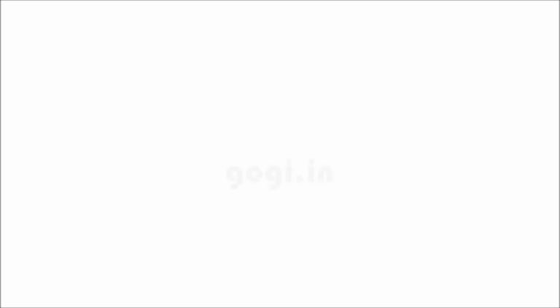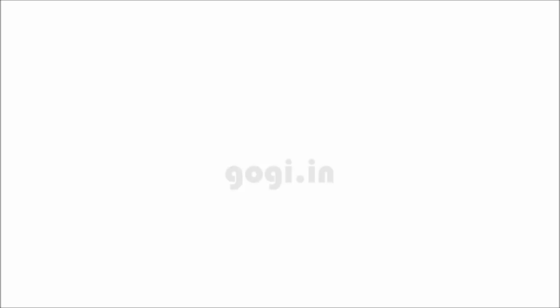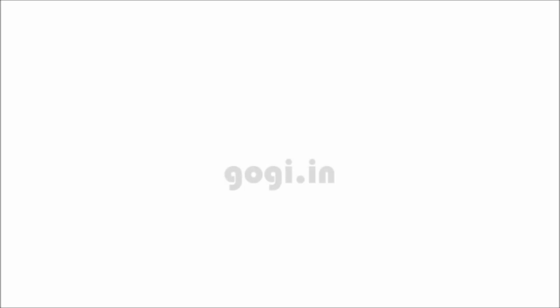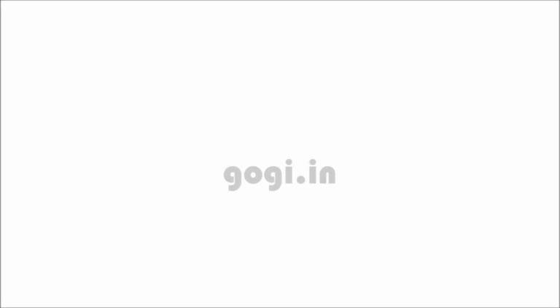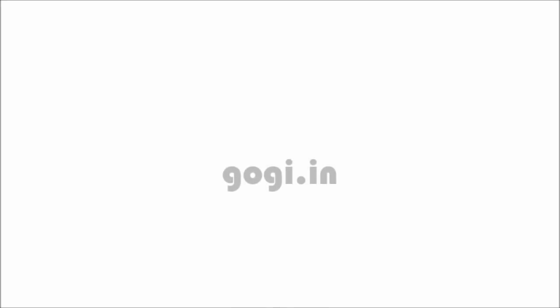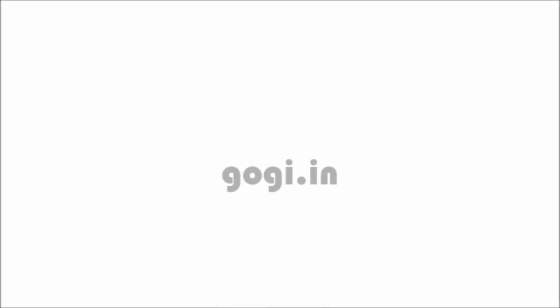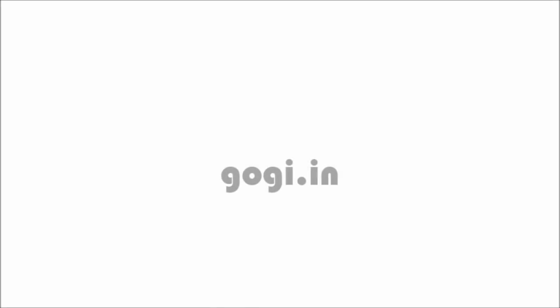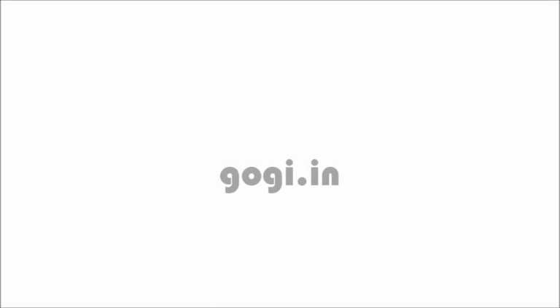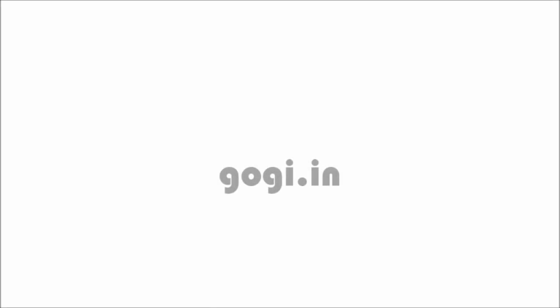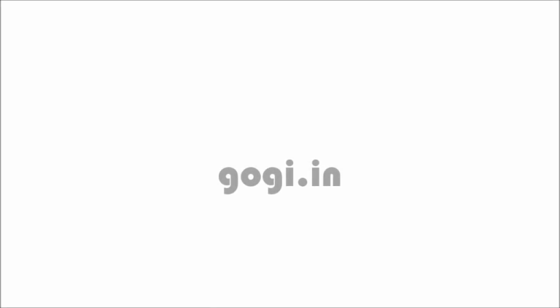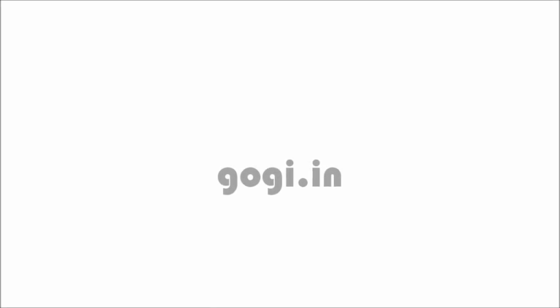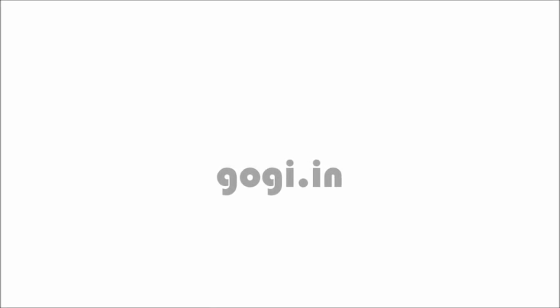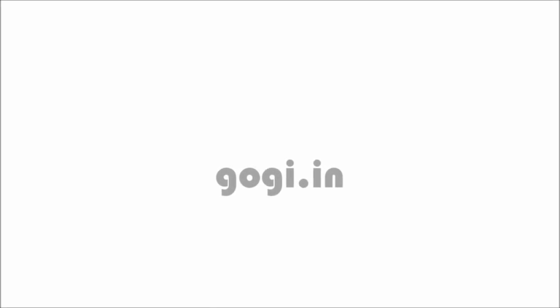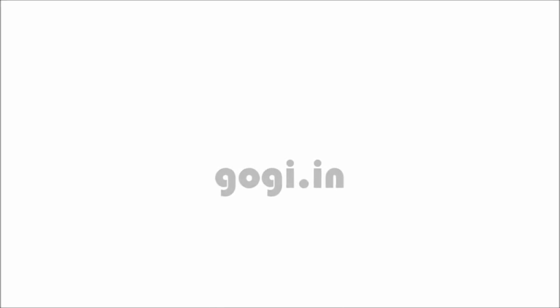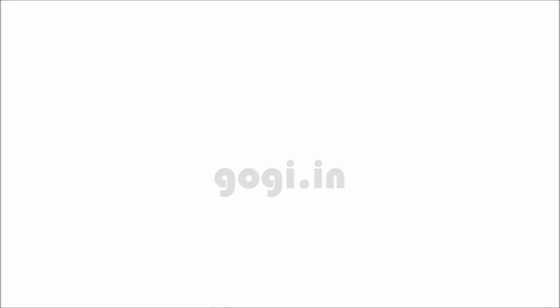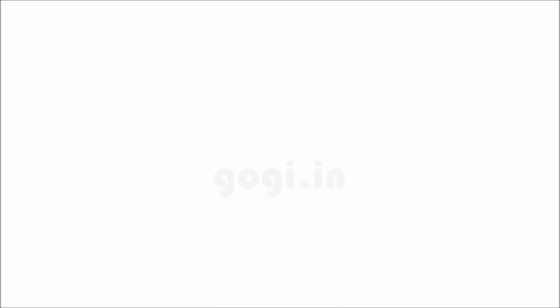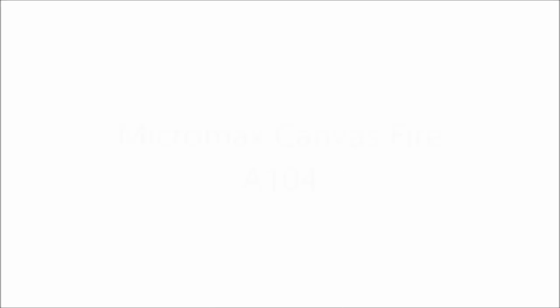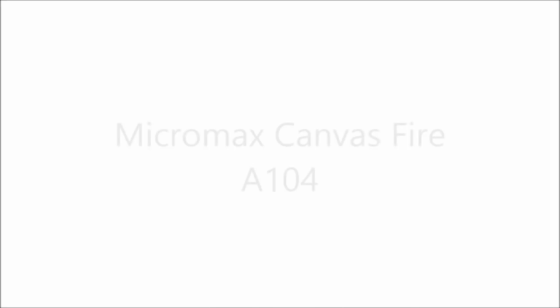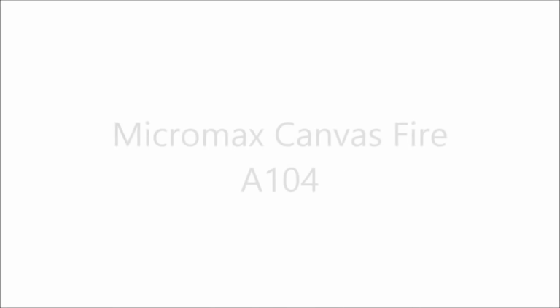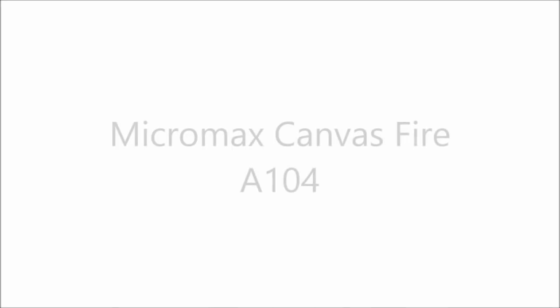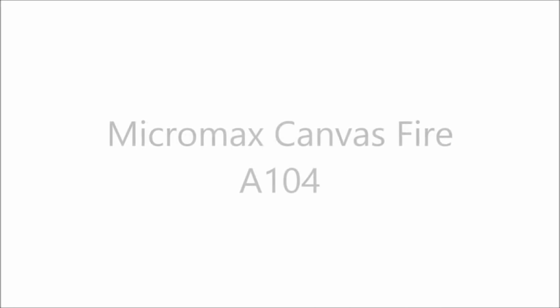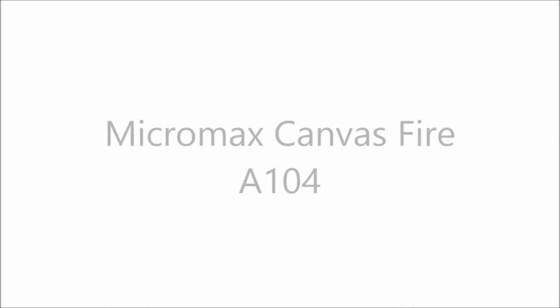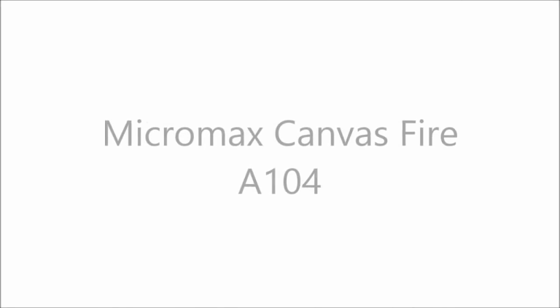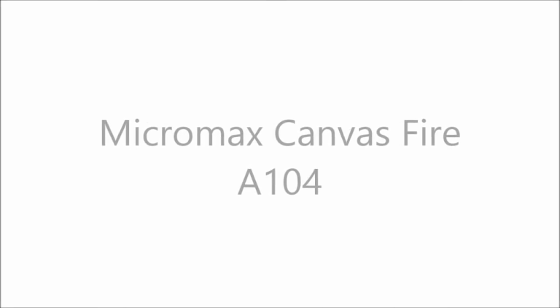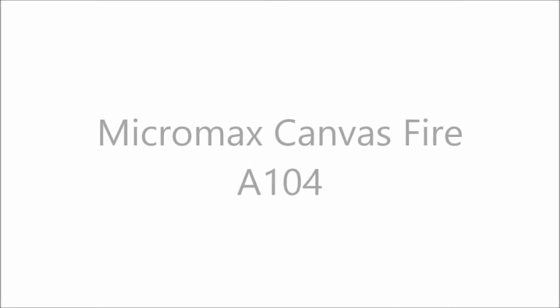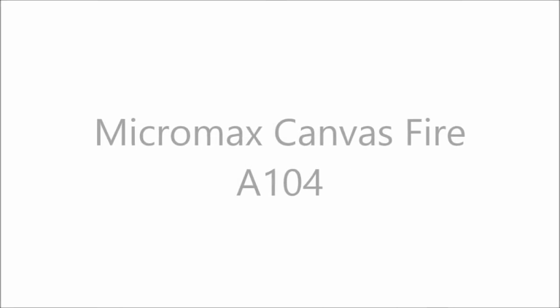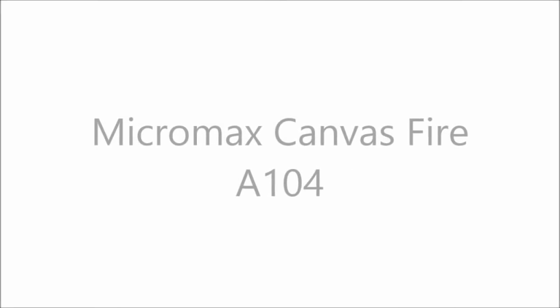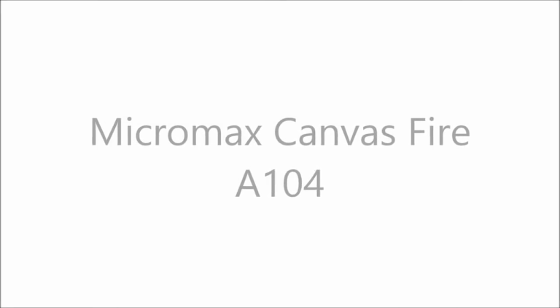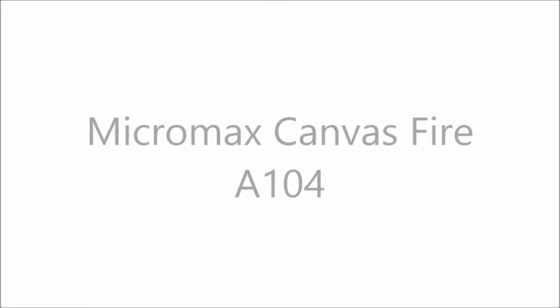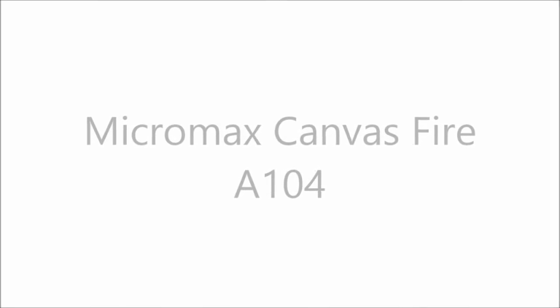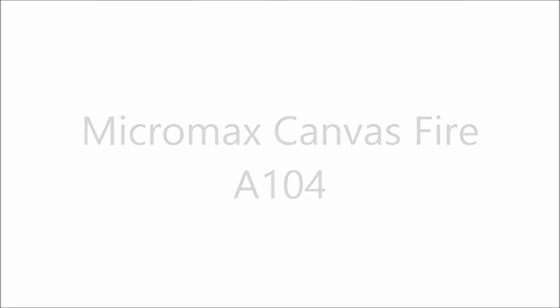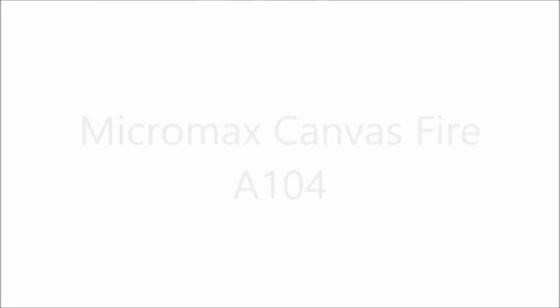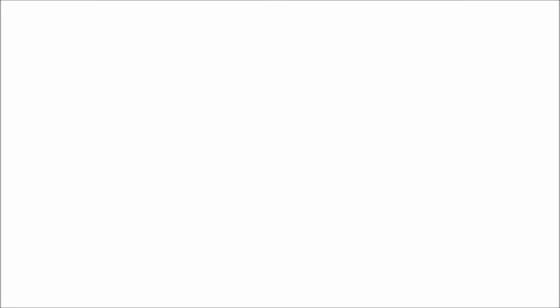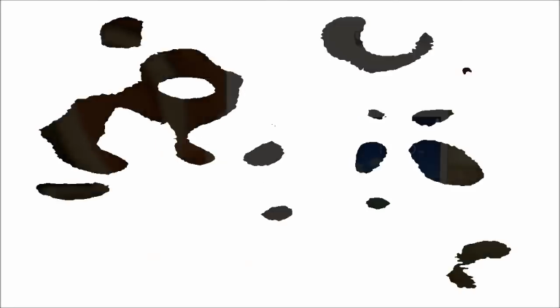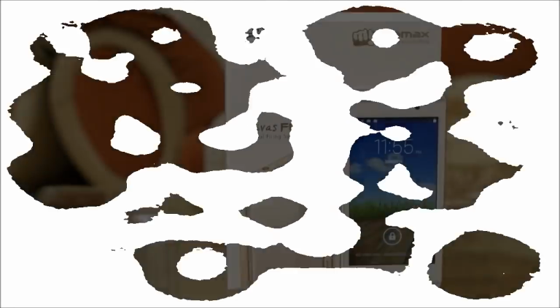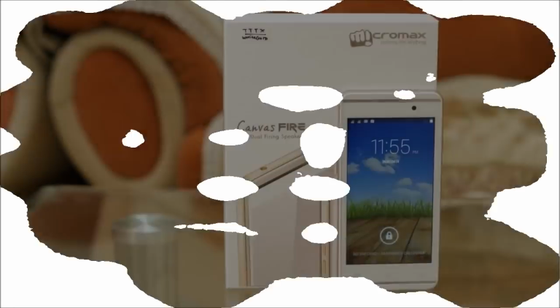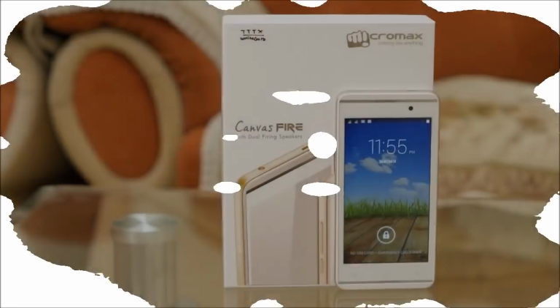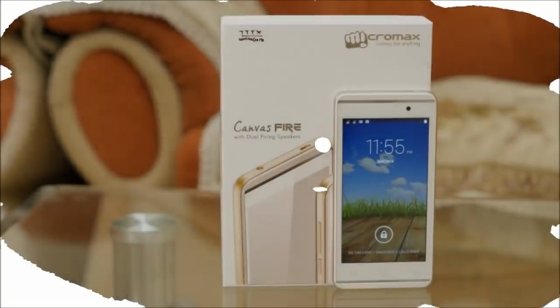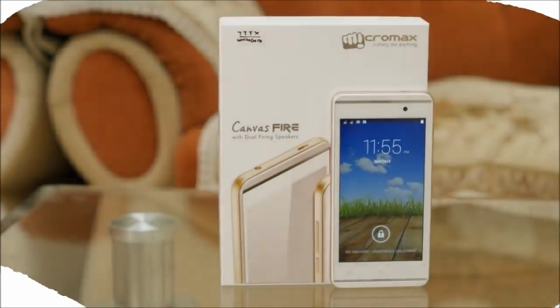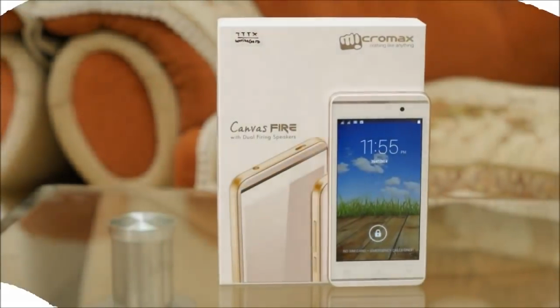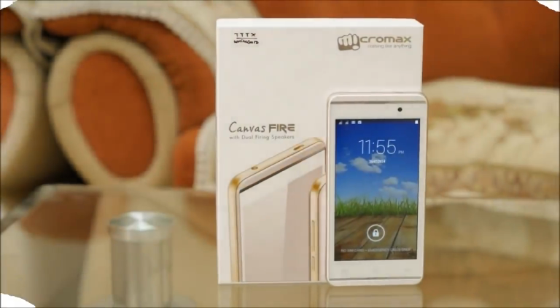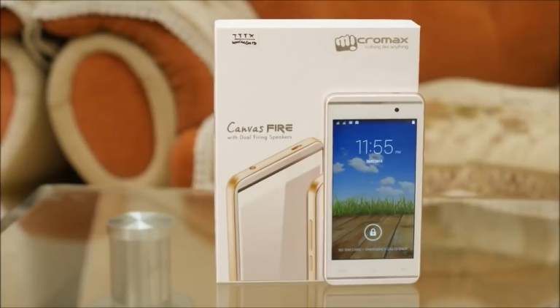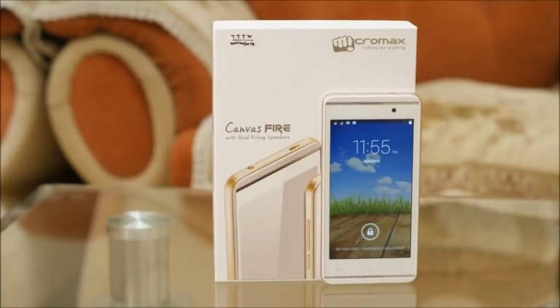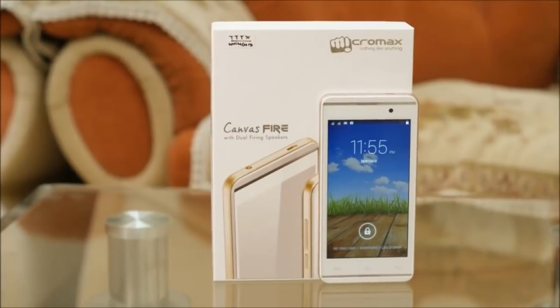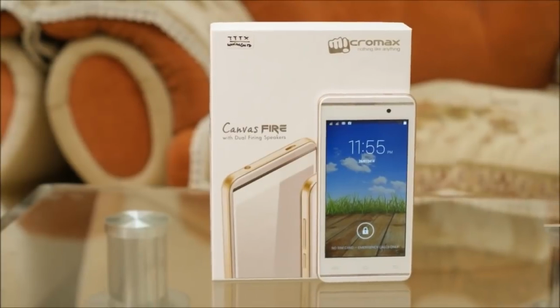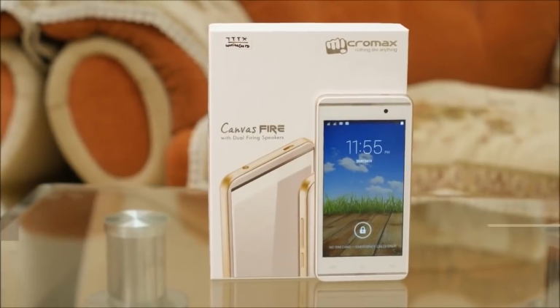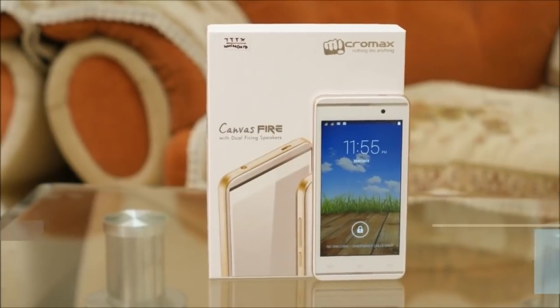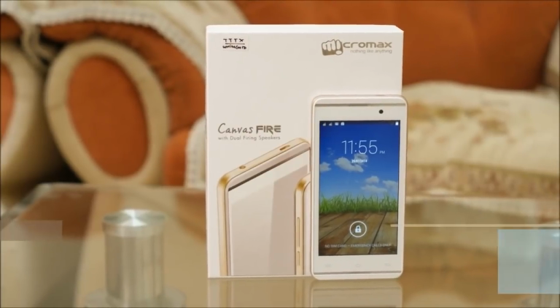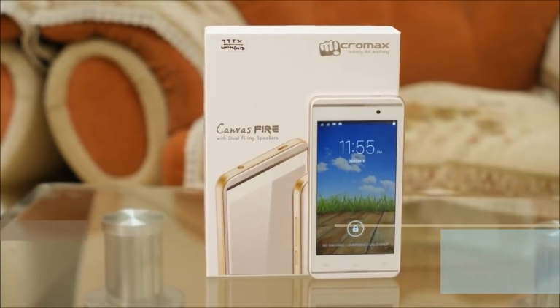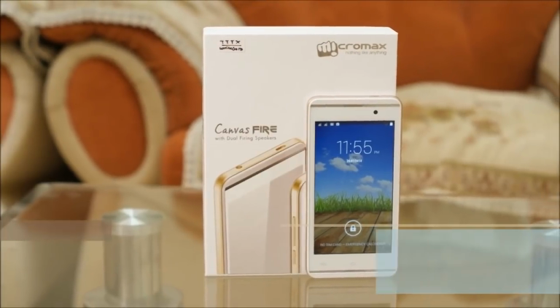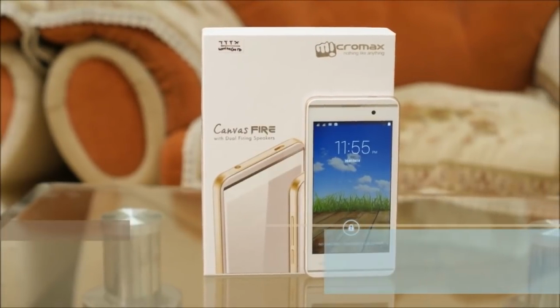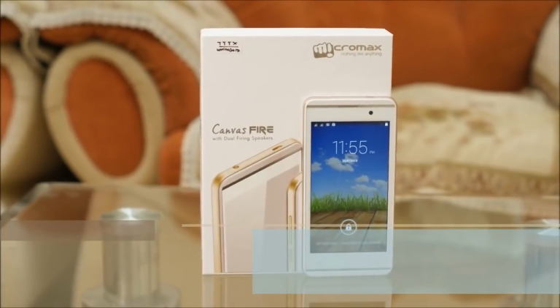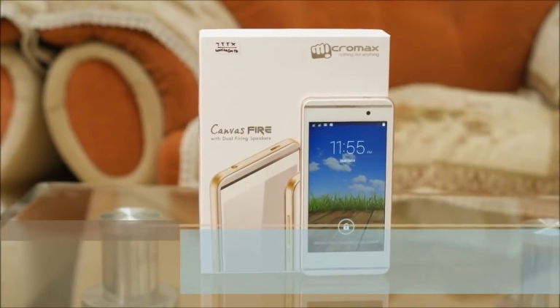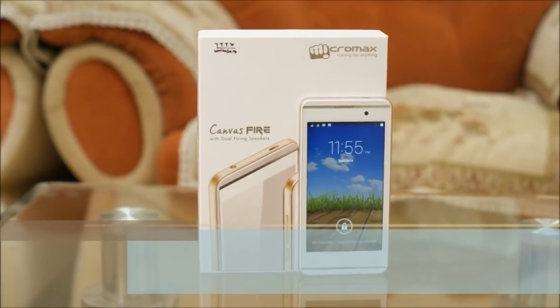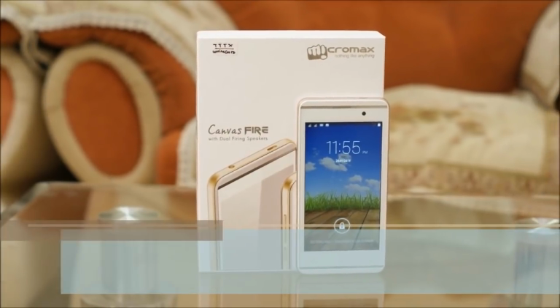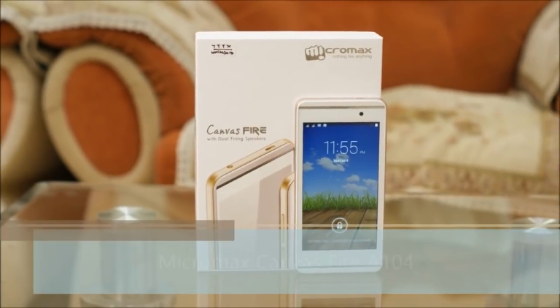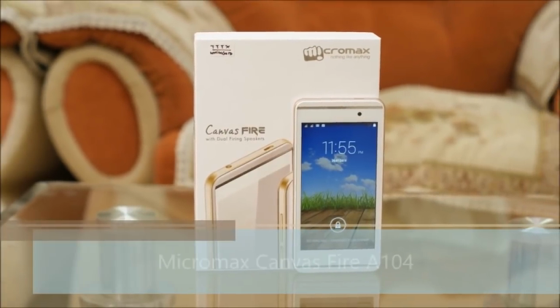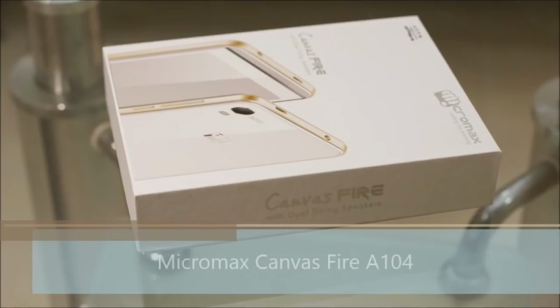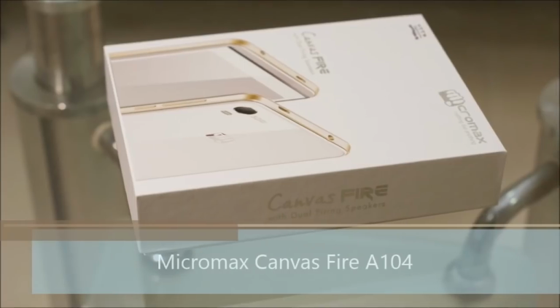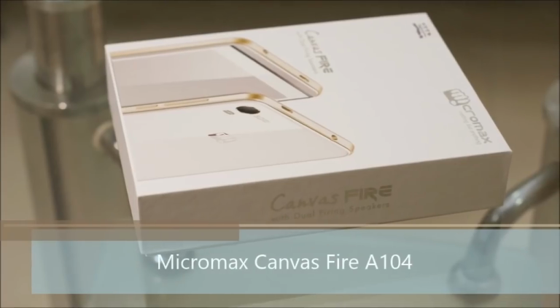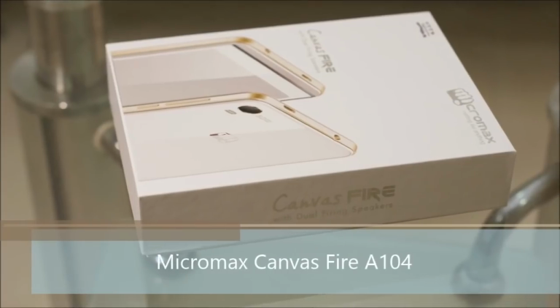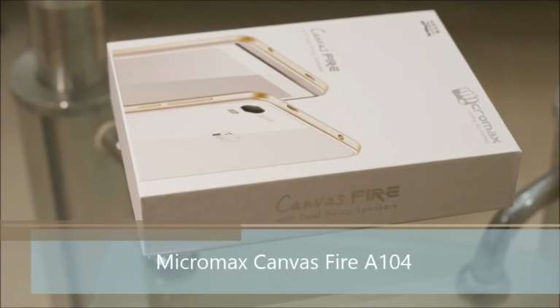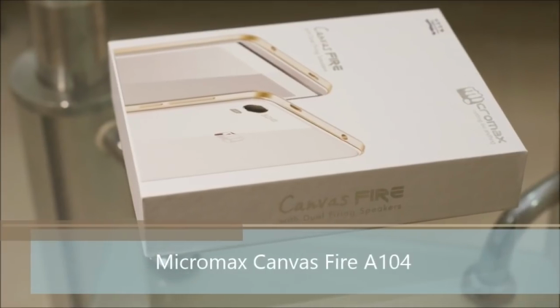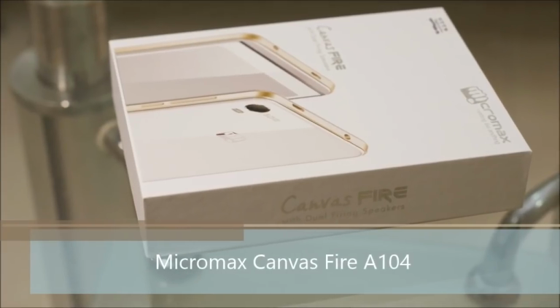Hello, this is Kogi from Kogiratin and you're watching the handset and gaming review of Micromax Canvas Fire, also called the Micromax A104.